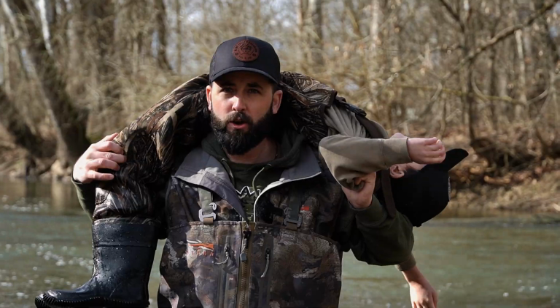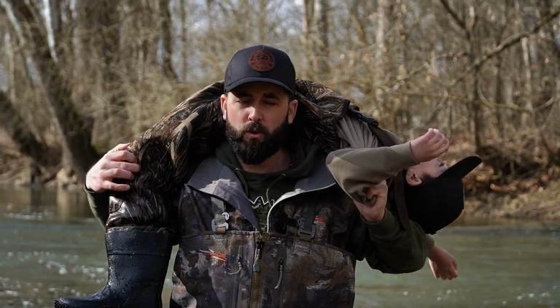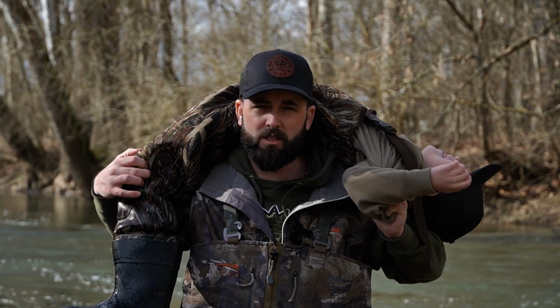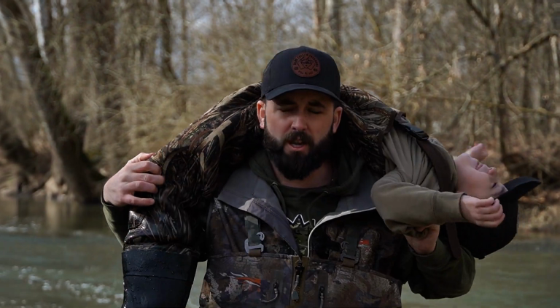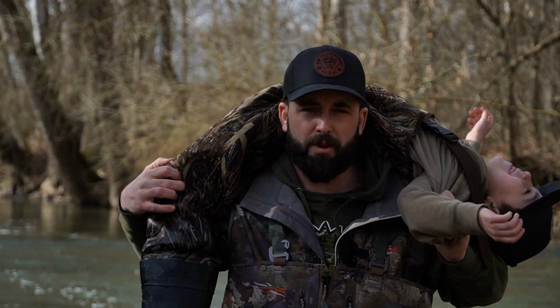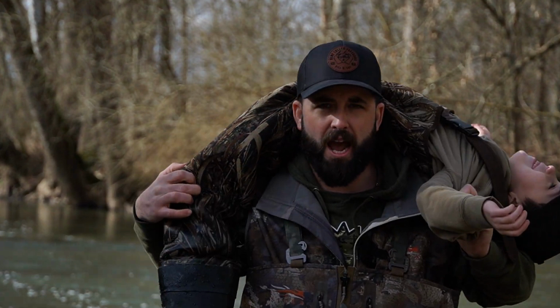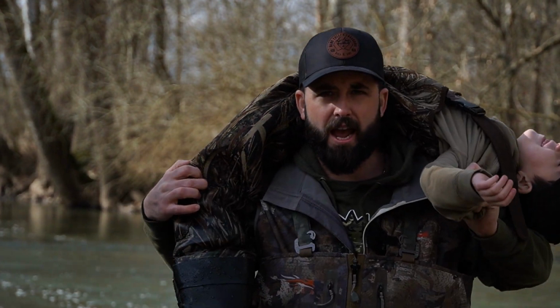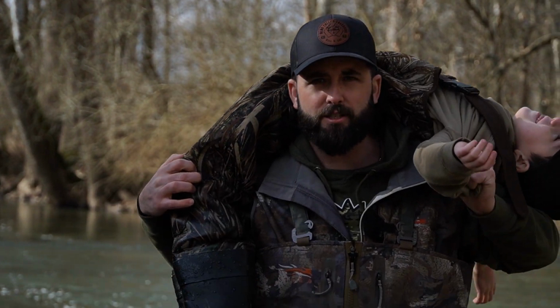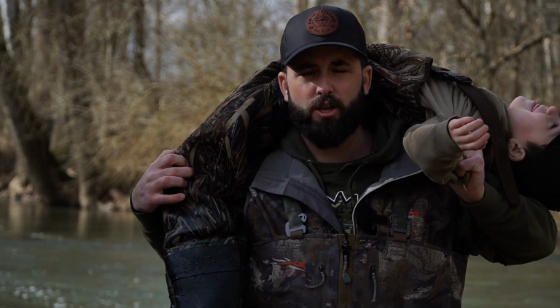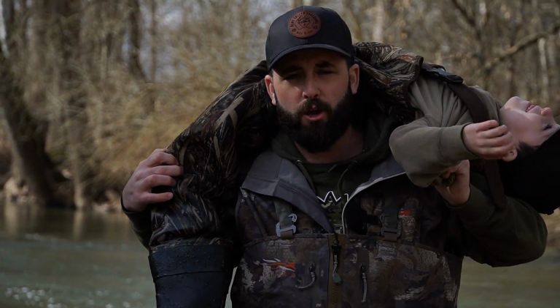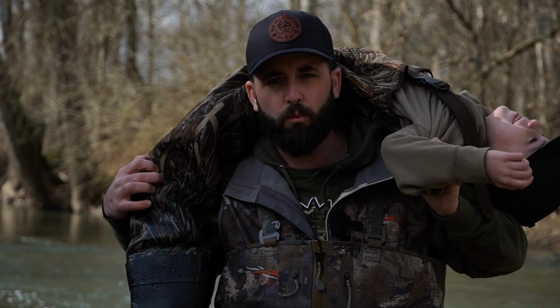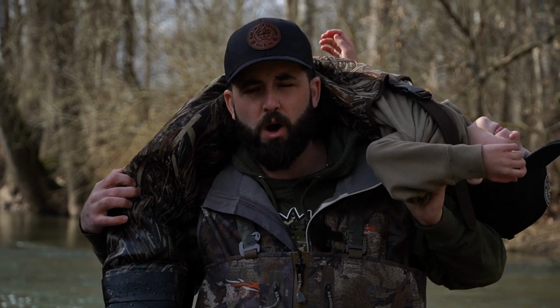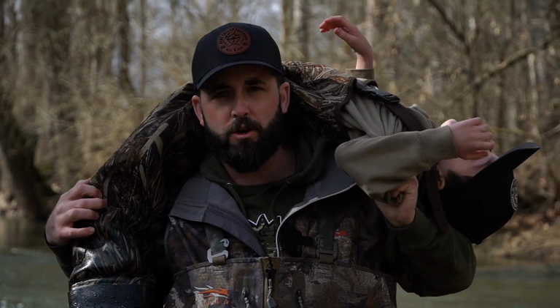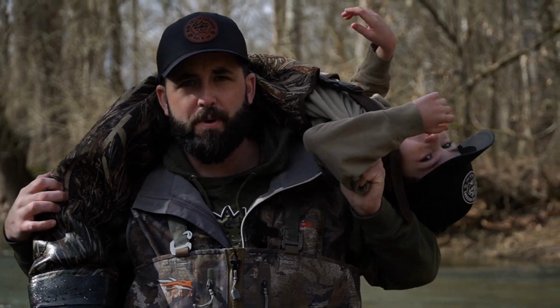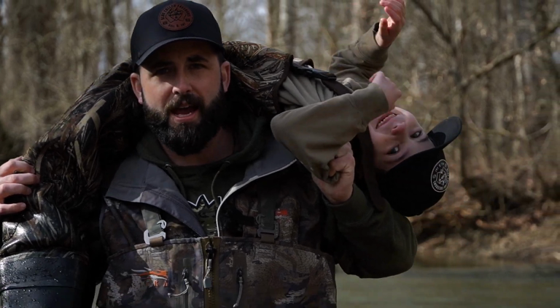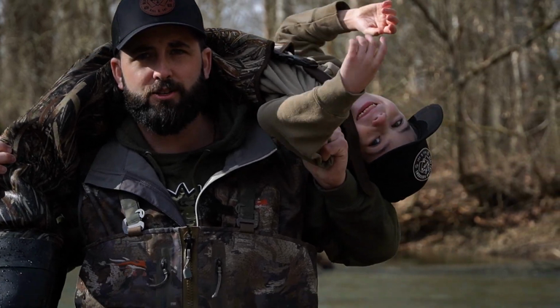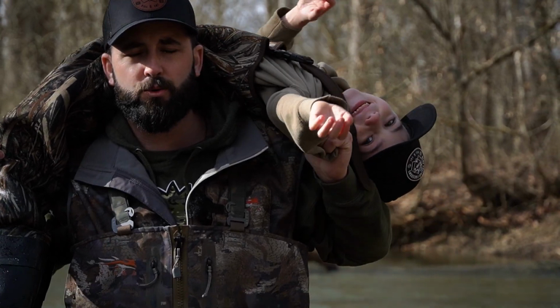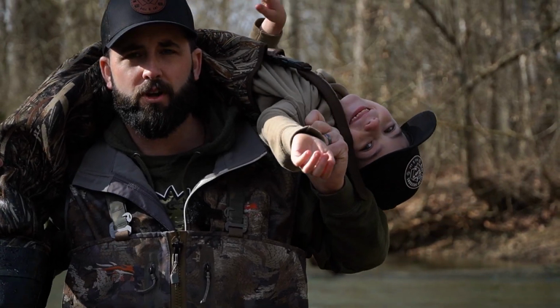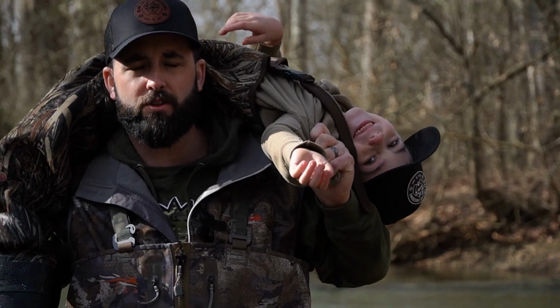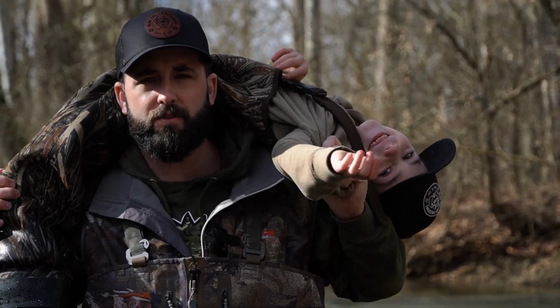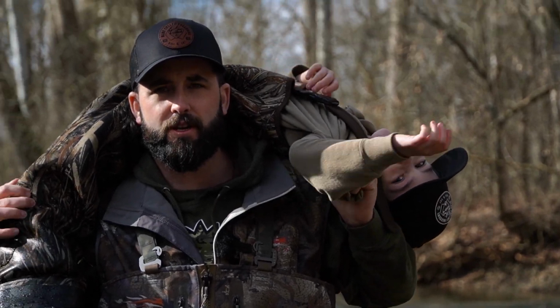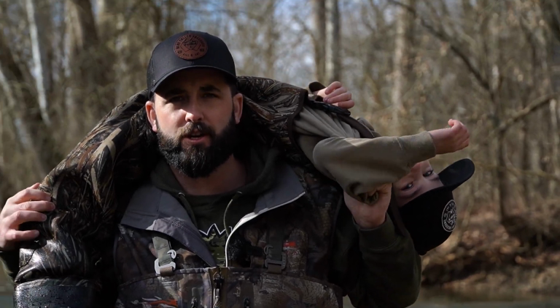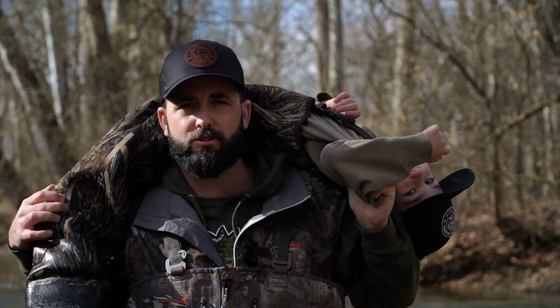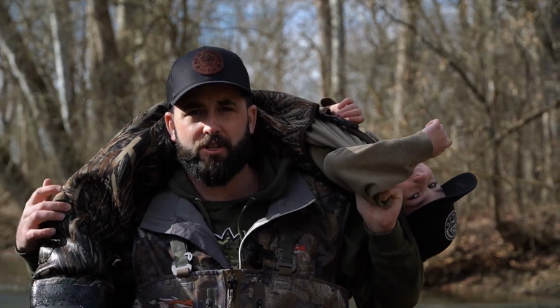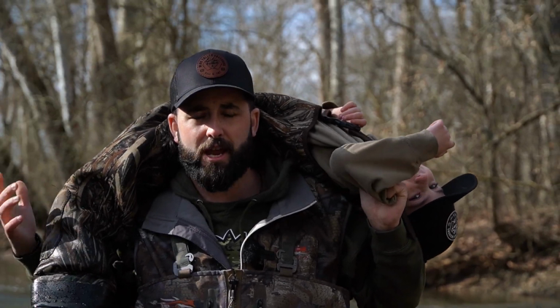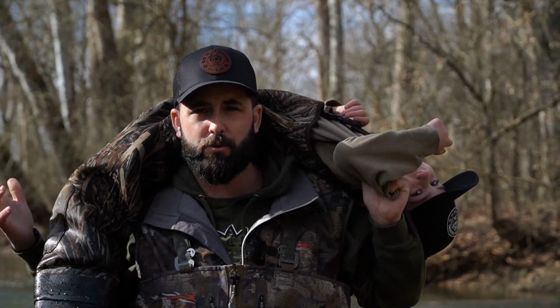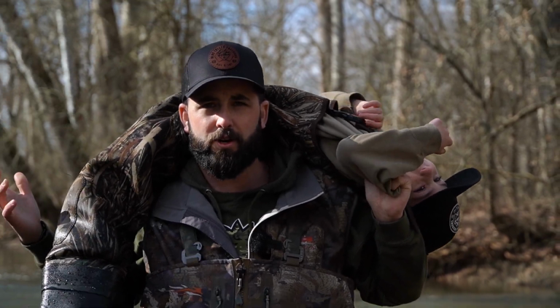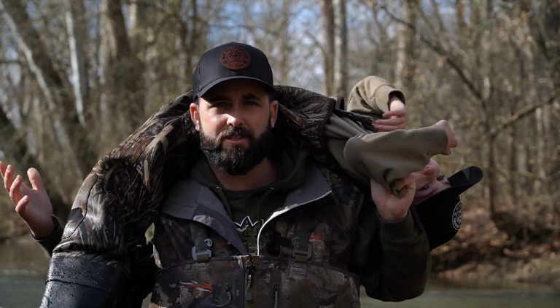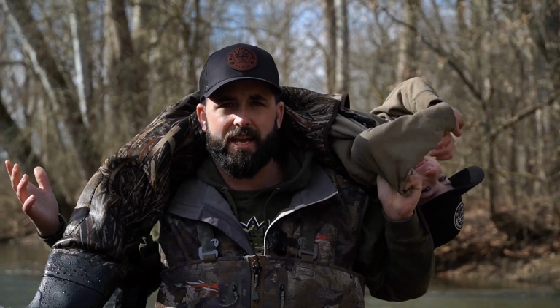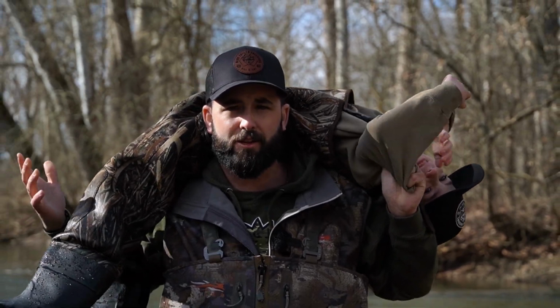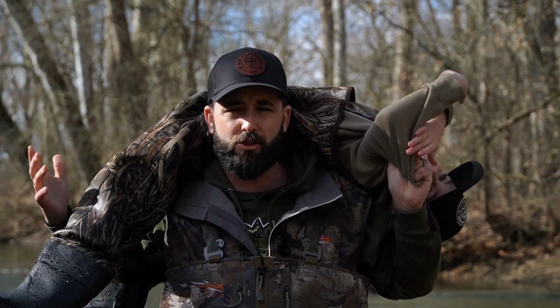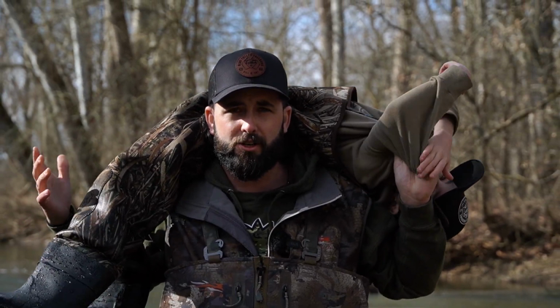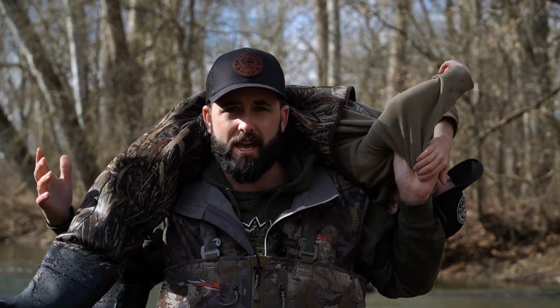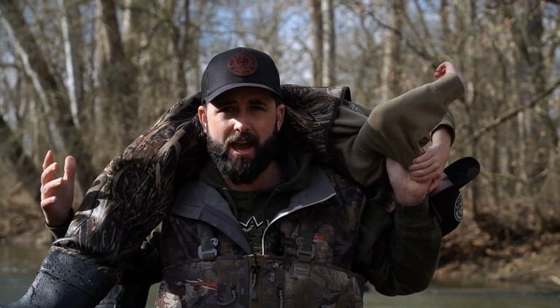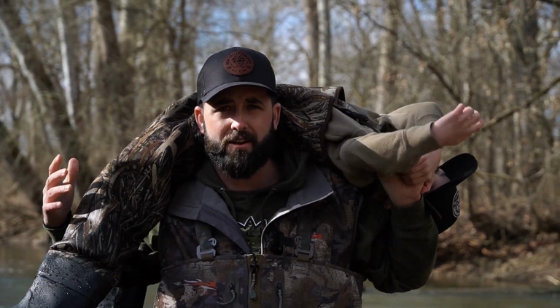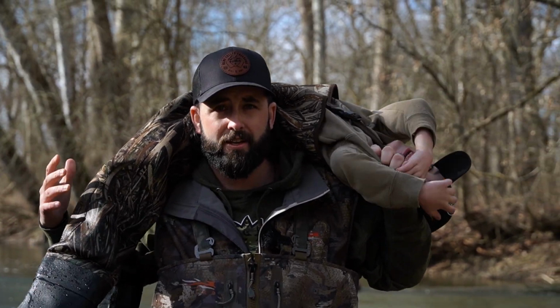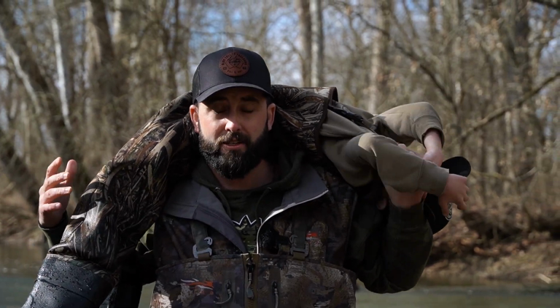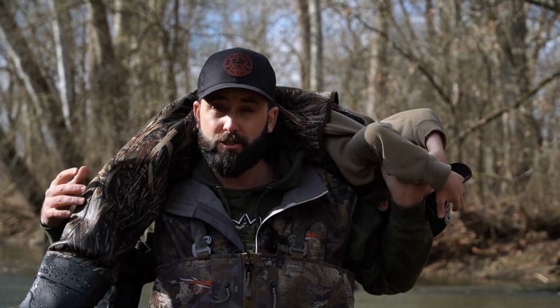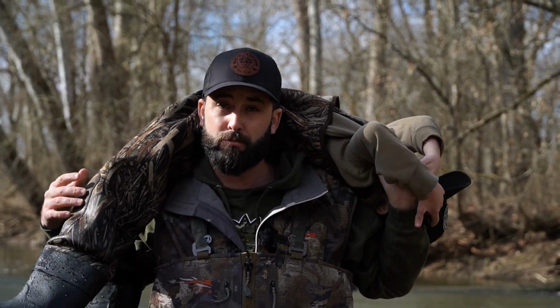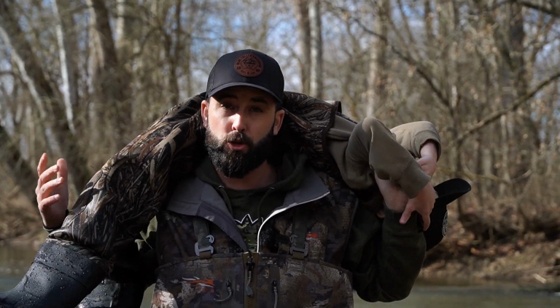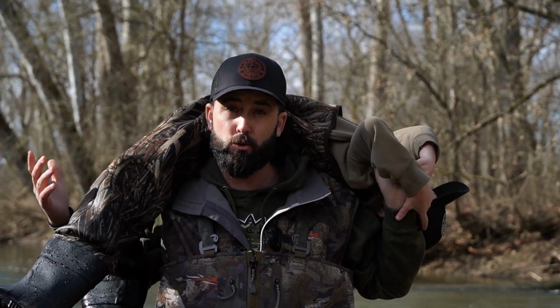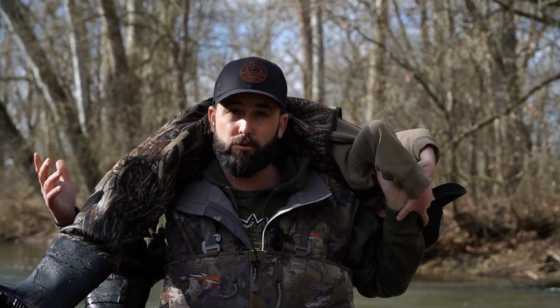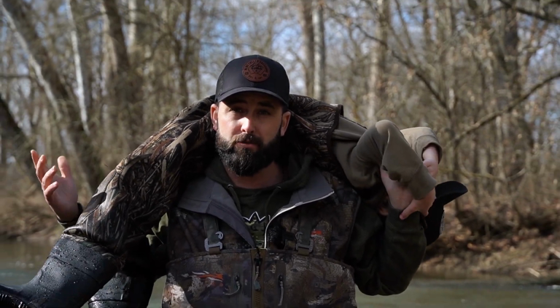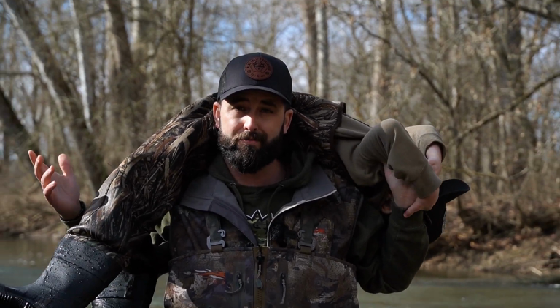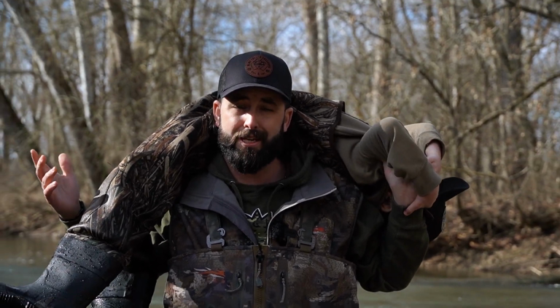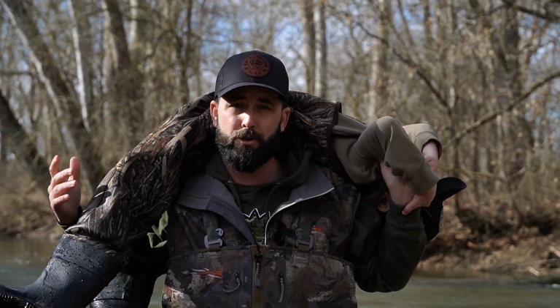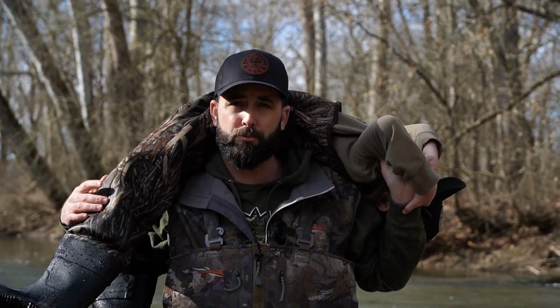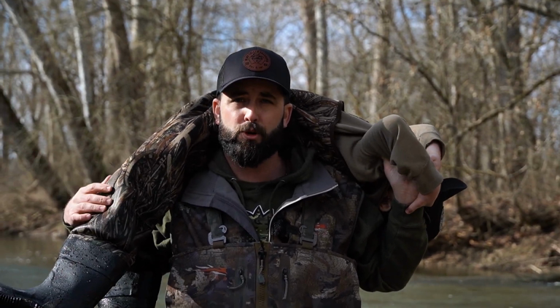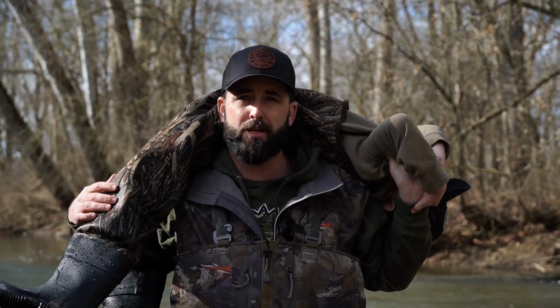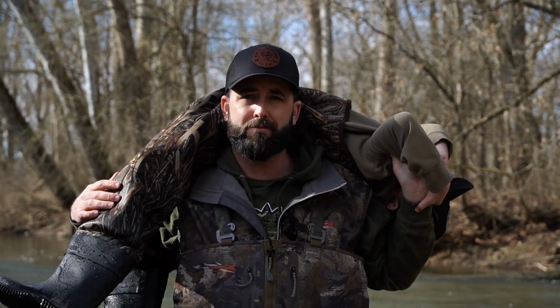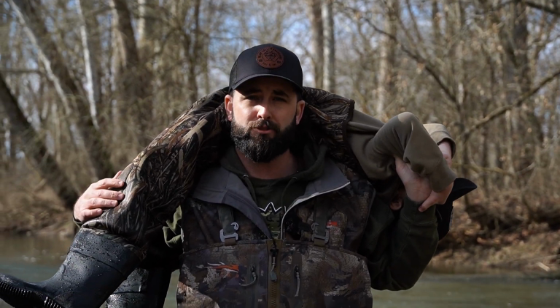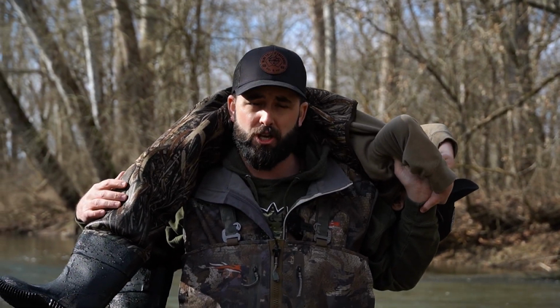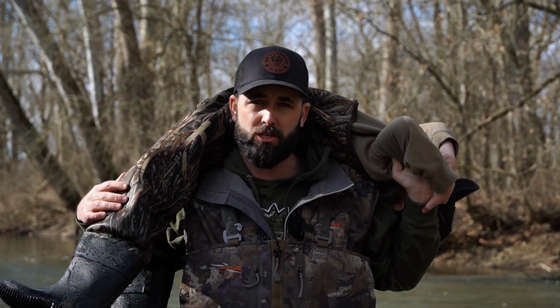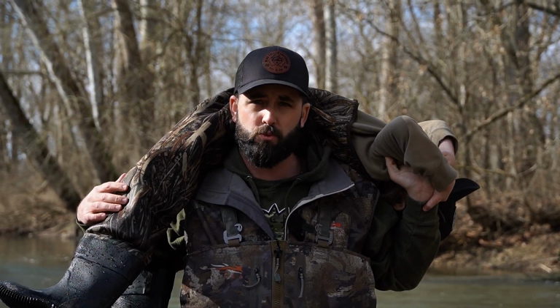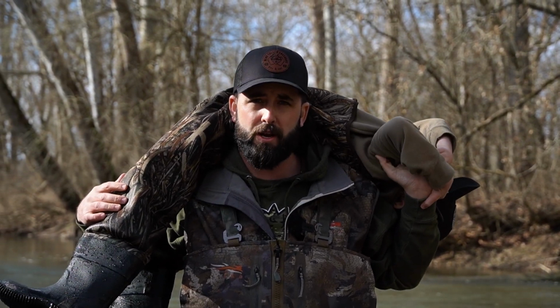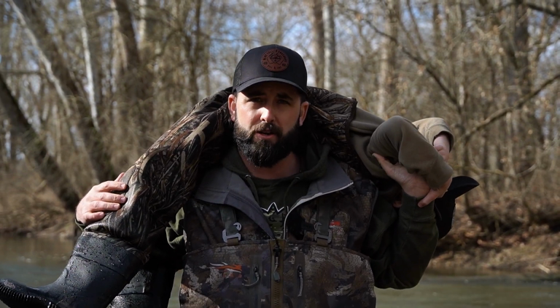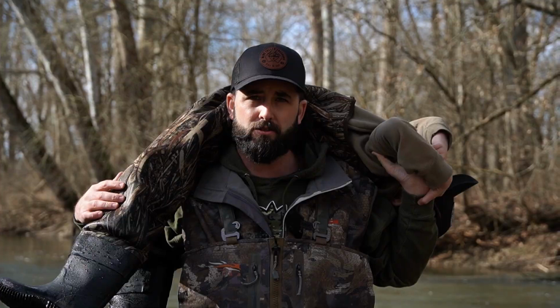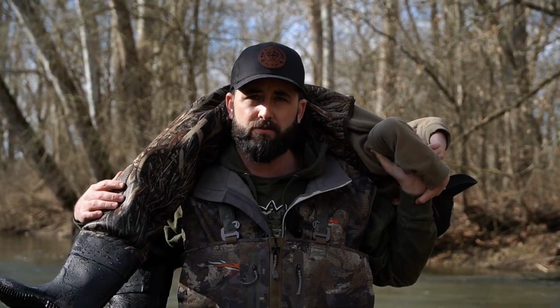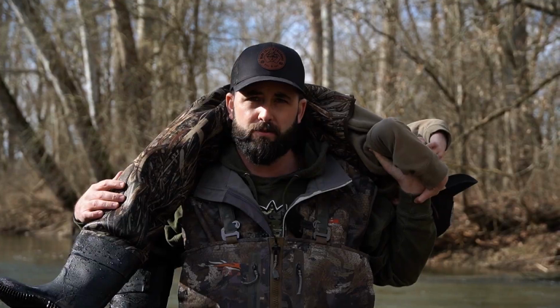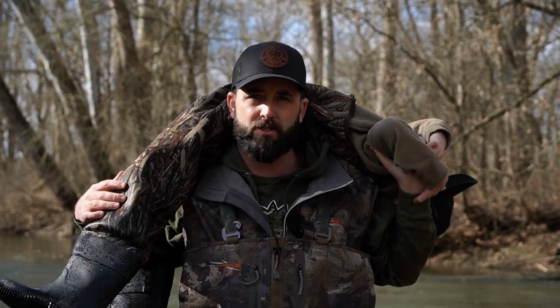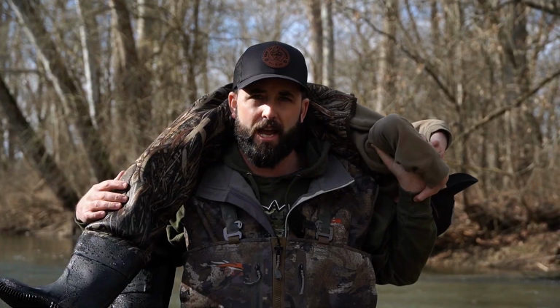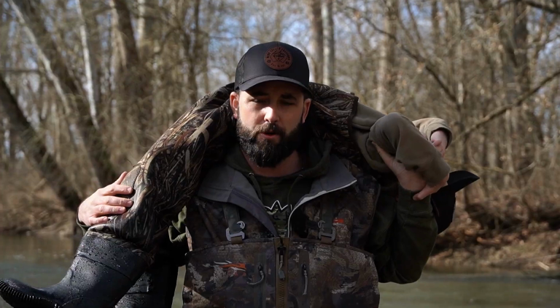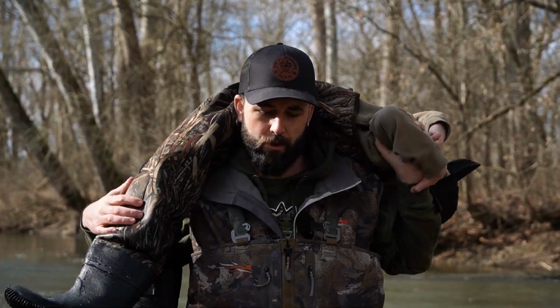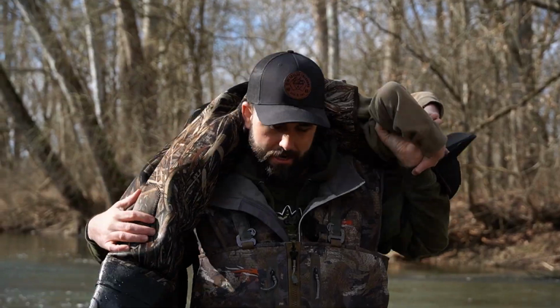What's up guys, welcome back to another video. Today we're going to take a look at some youth neoprene chest waders from Tideweed.